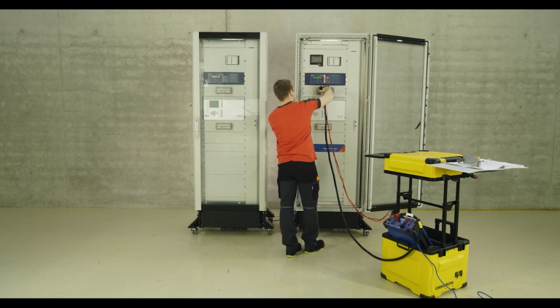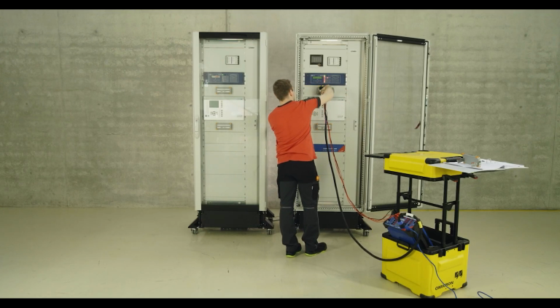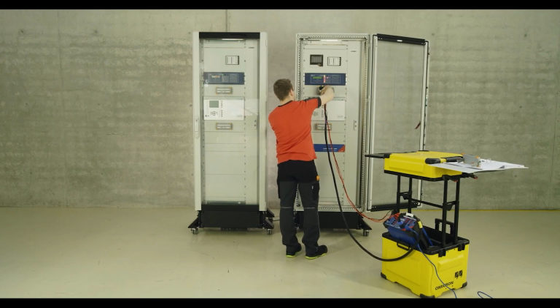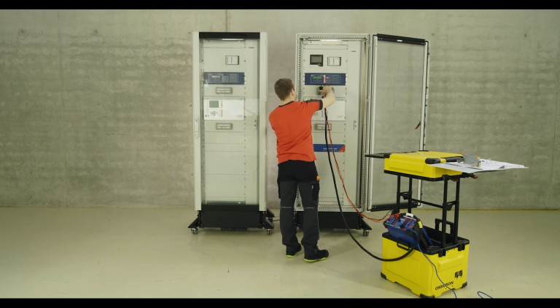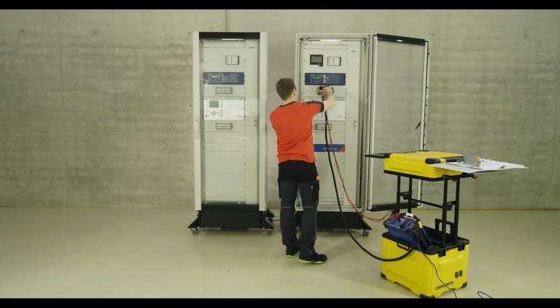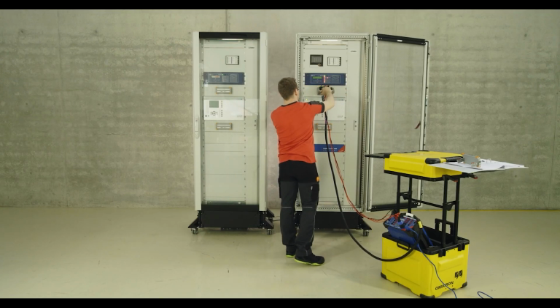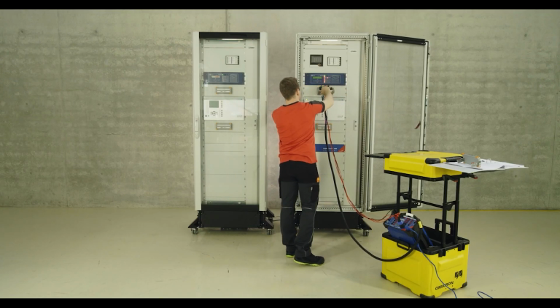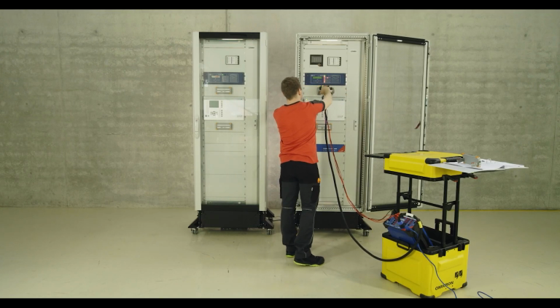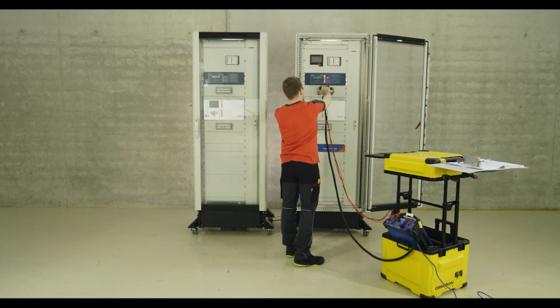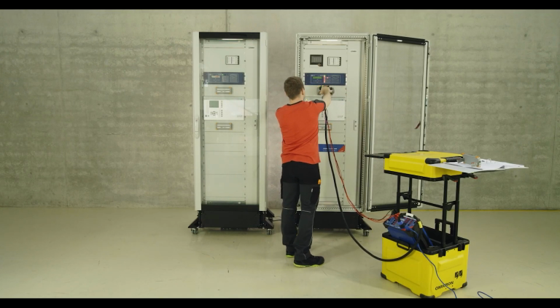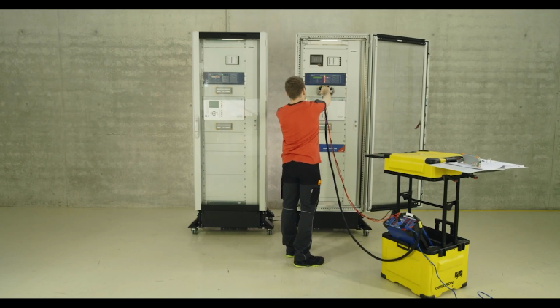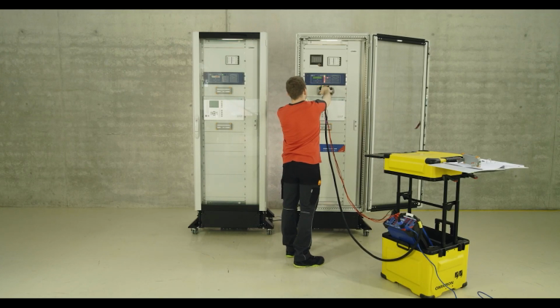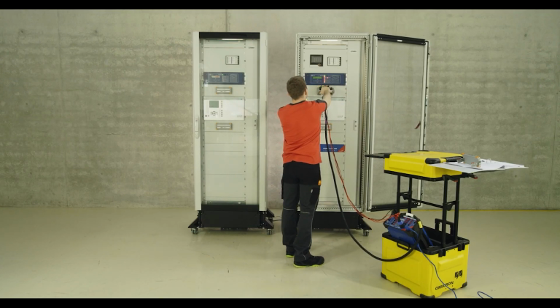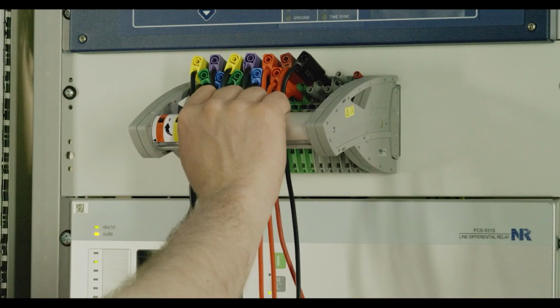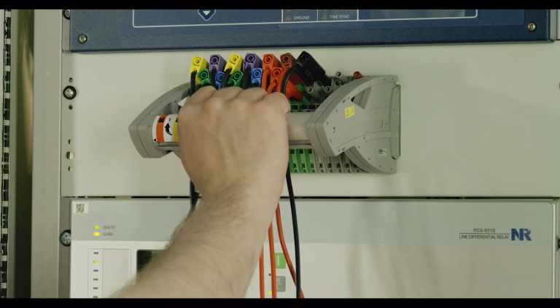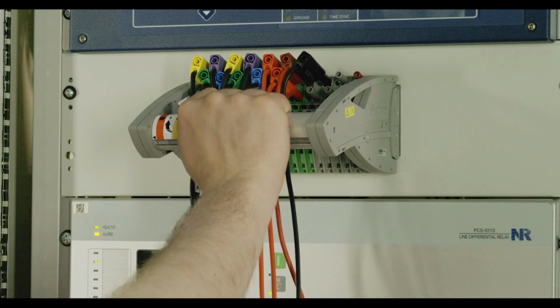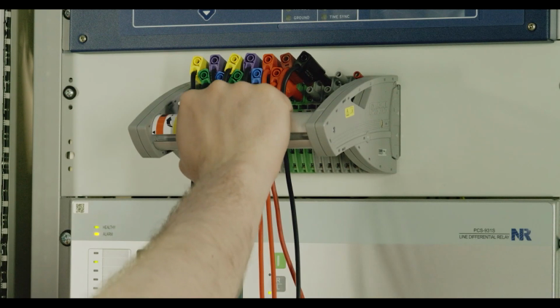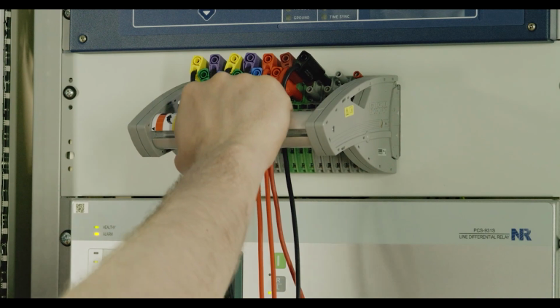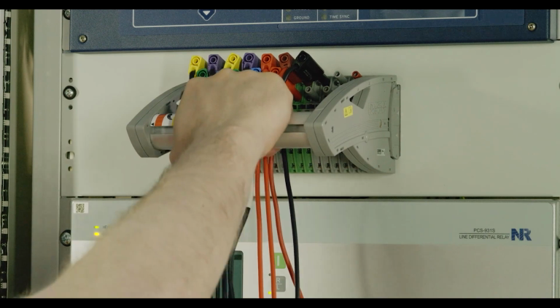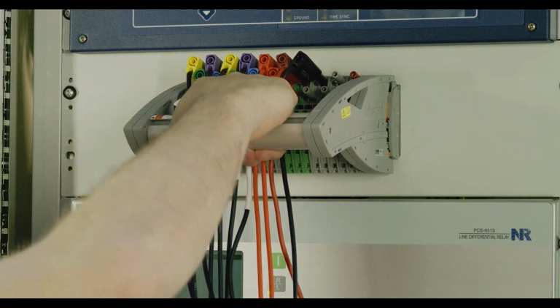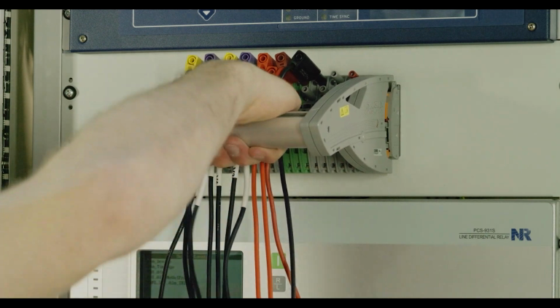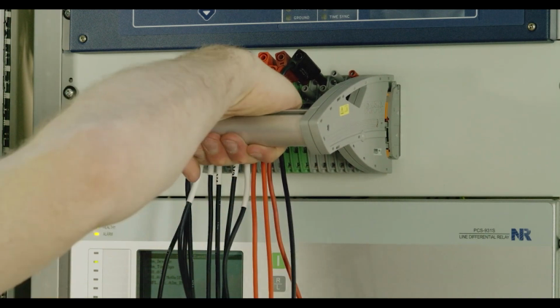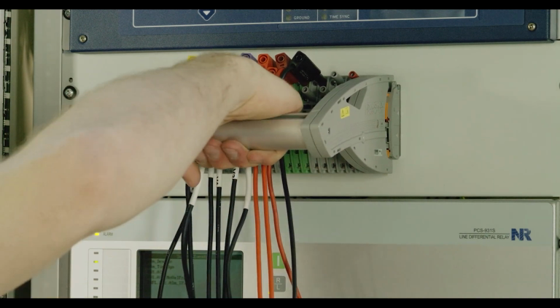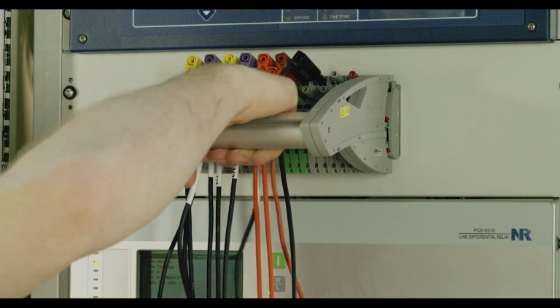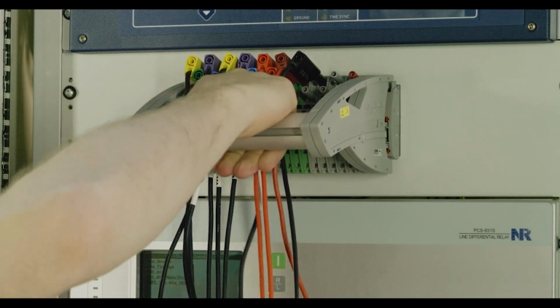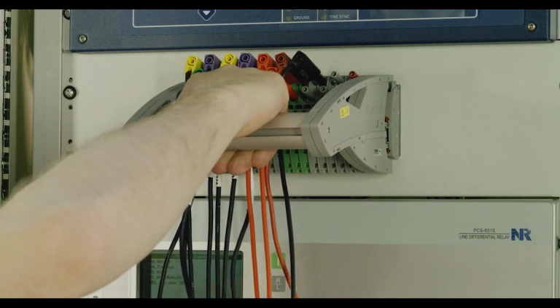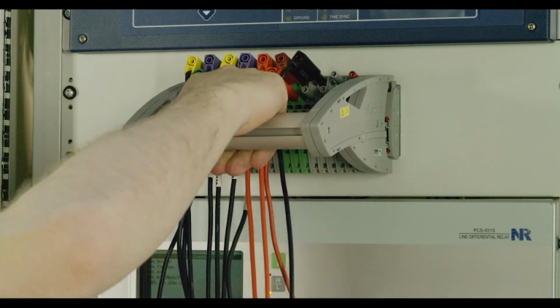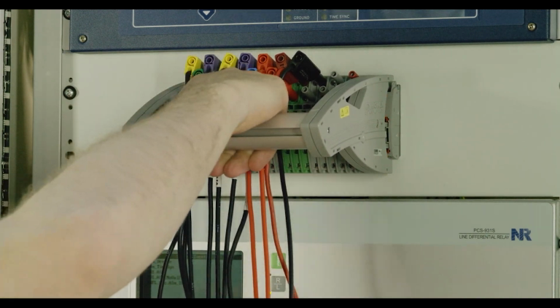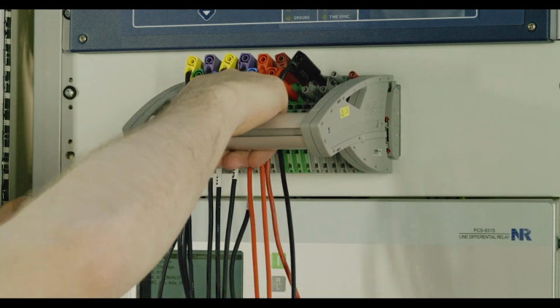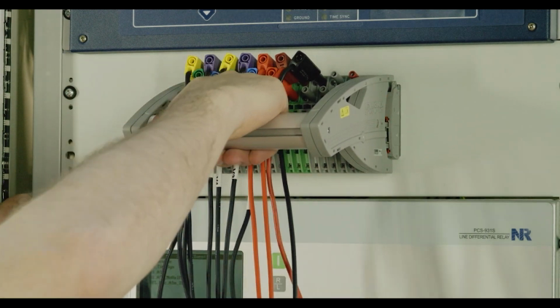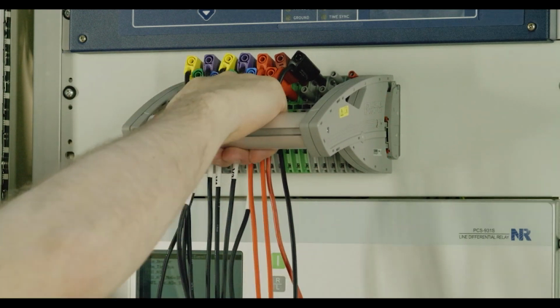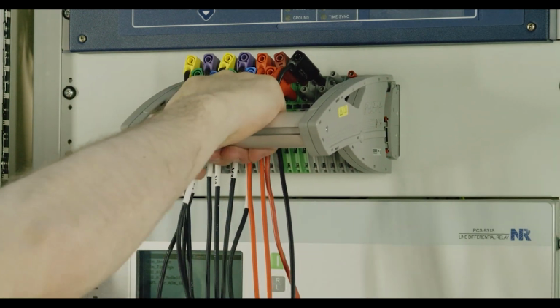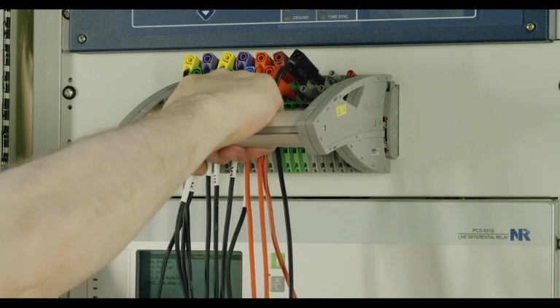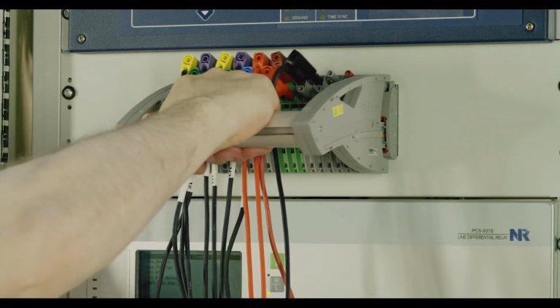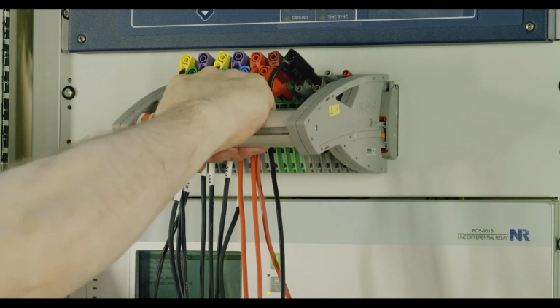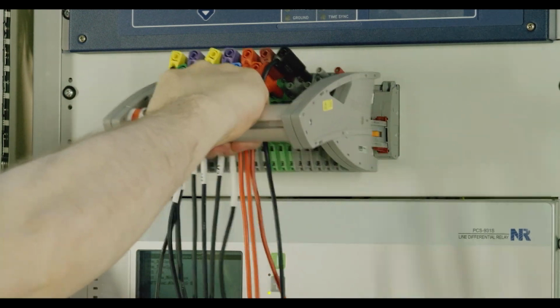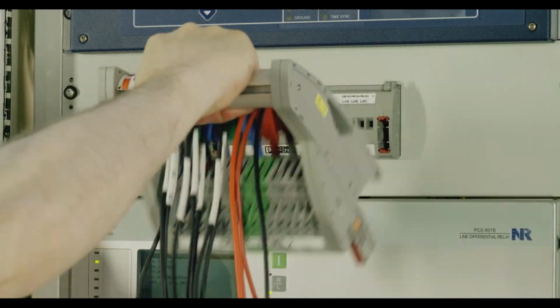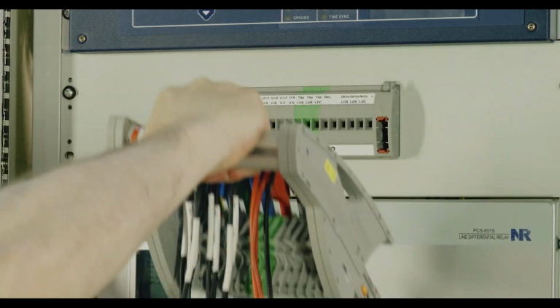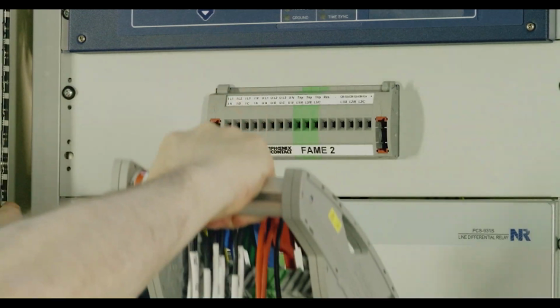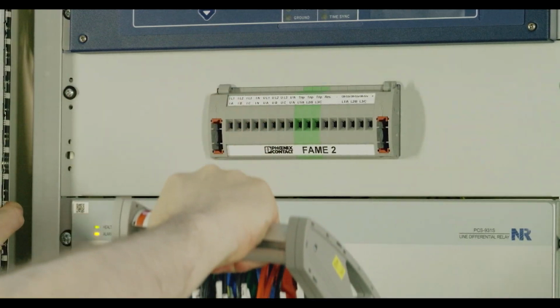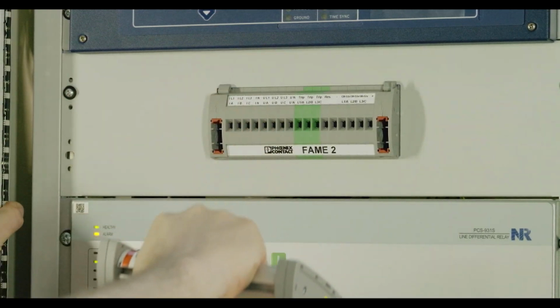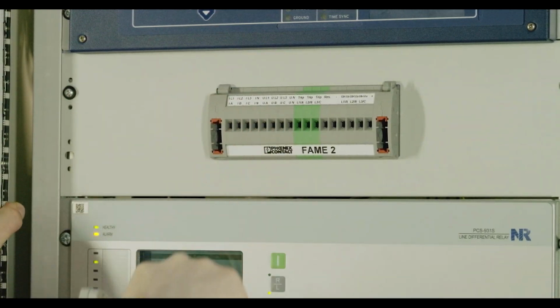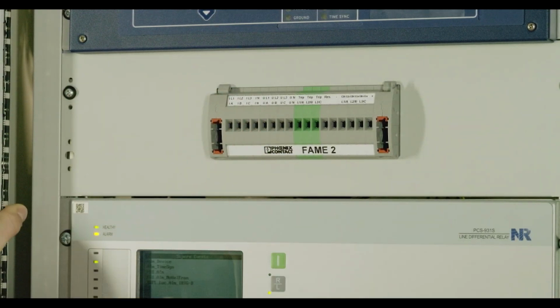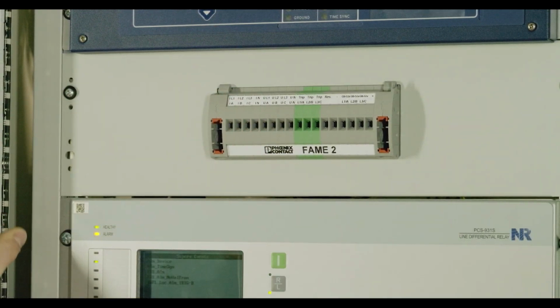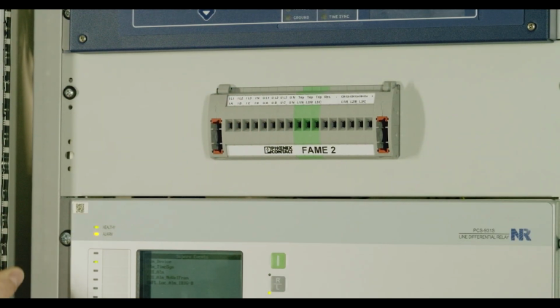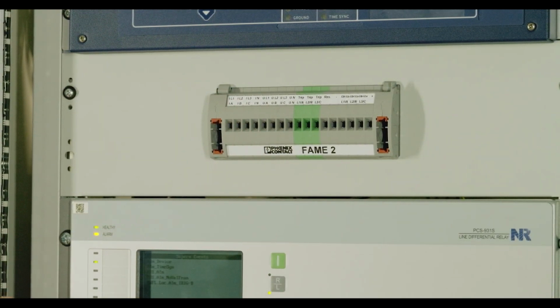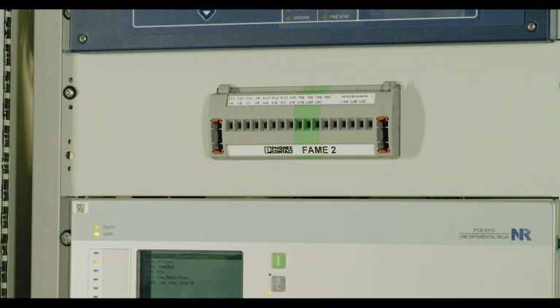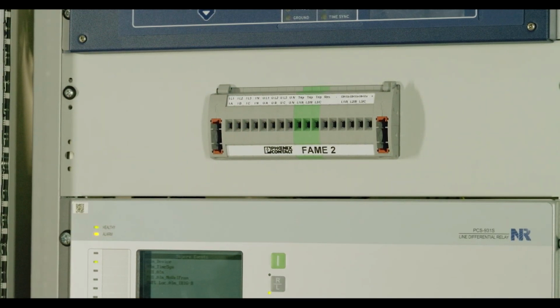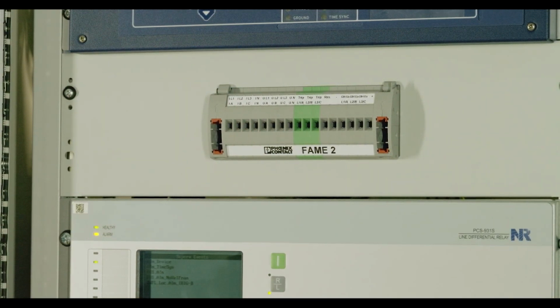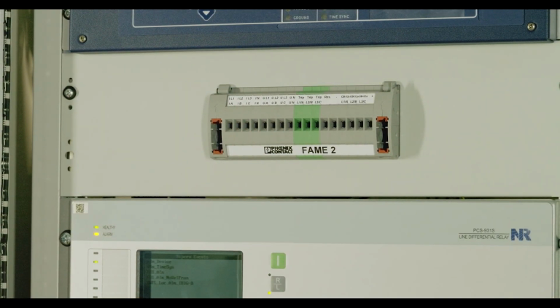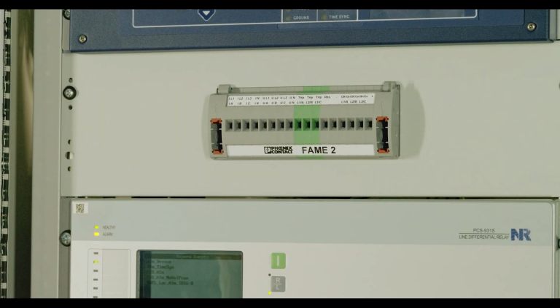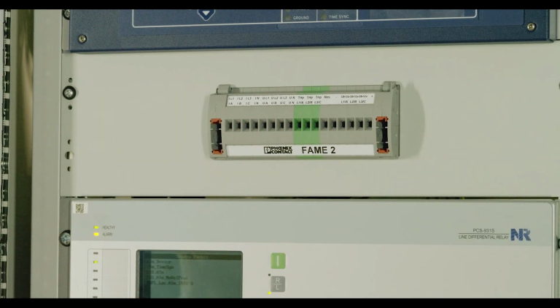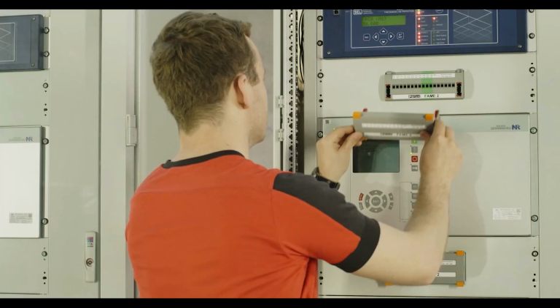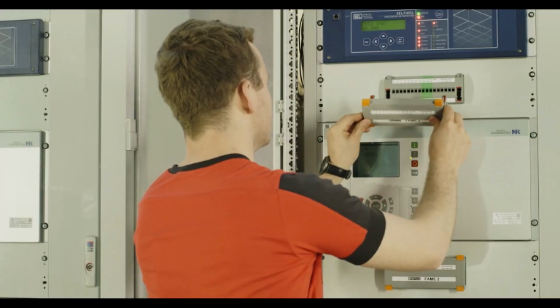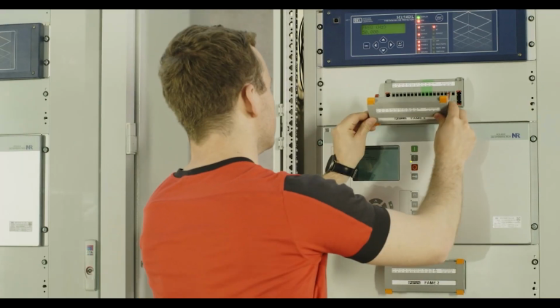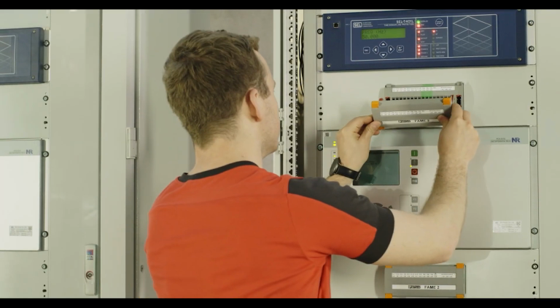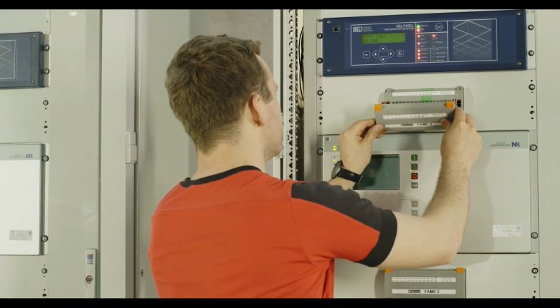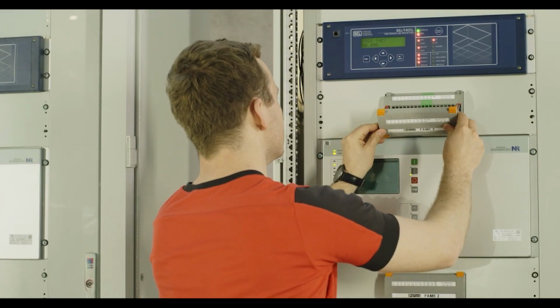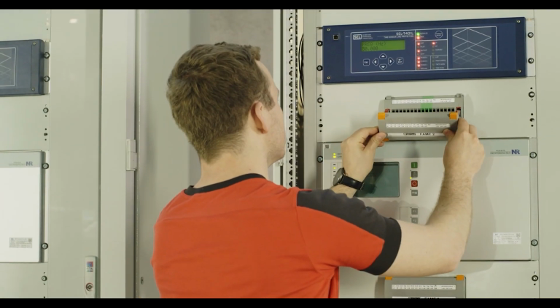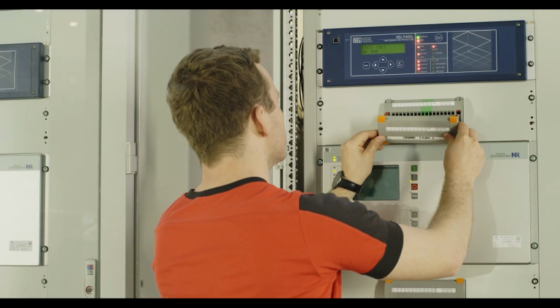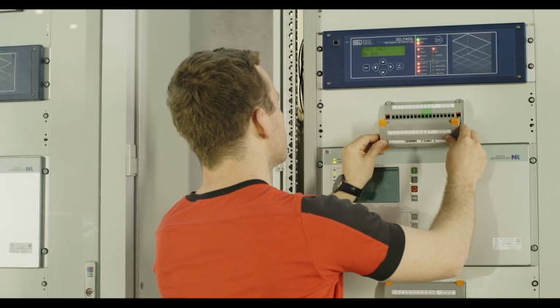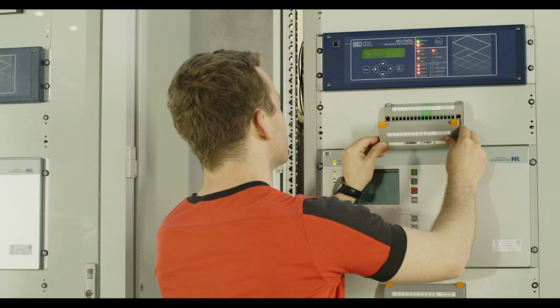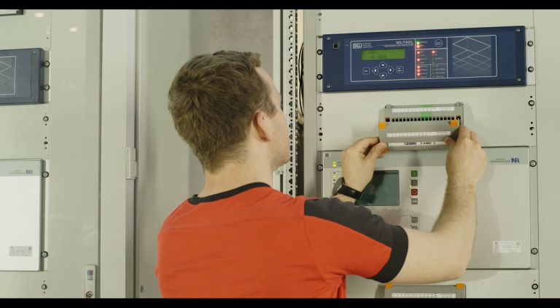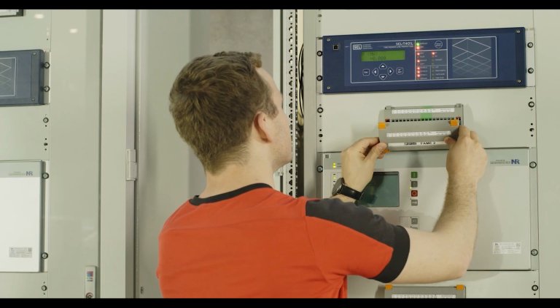Turning the test plug handle pushes the plug out so that the current transformers are reconnected before the rest of the signals in the switching sequence.